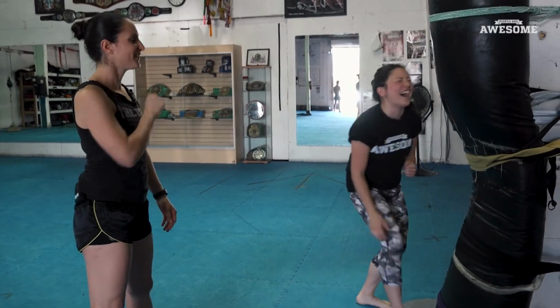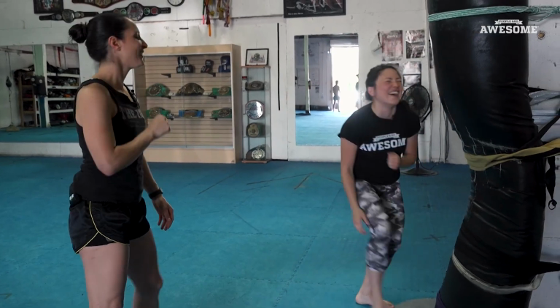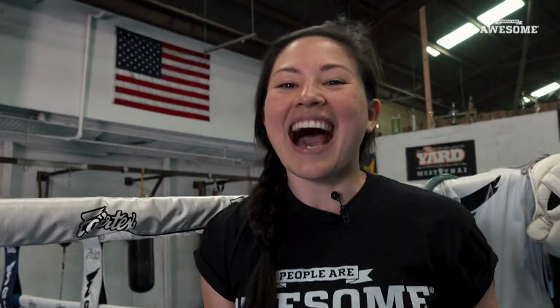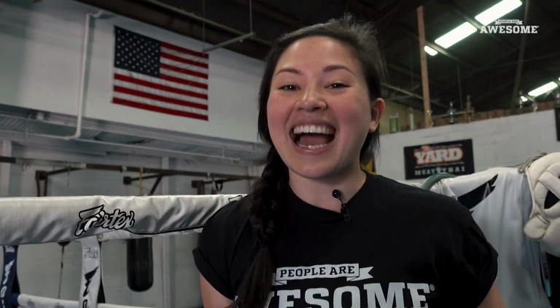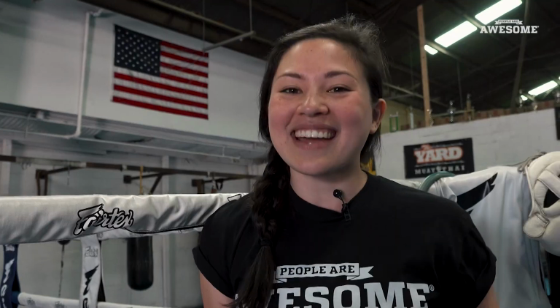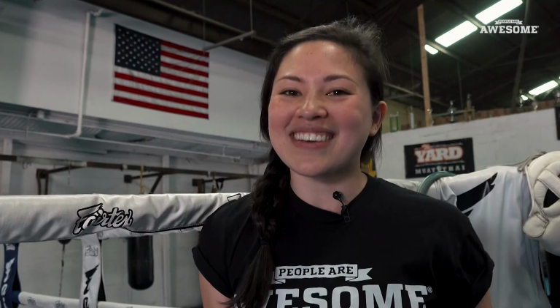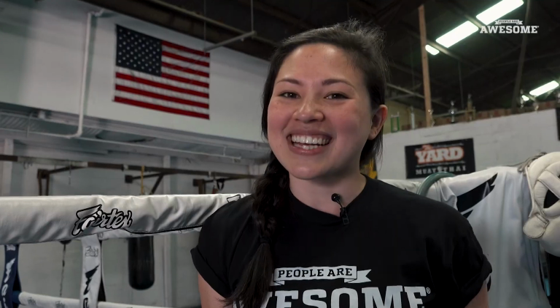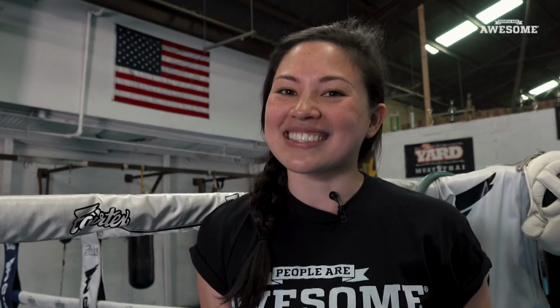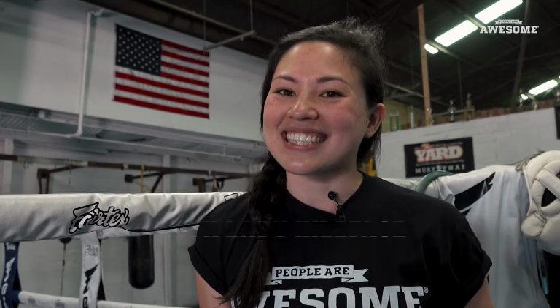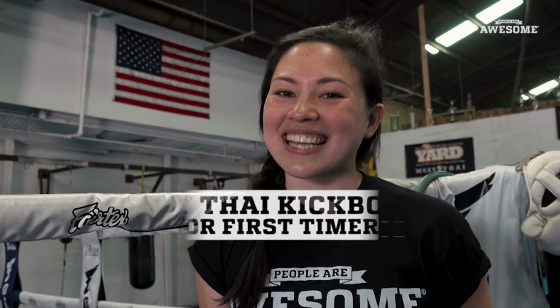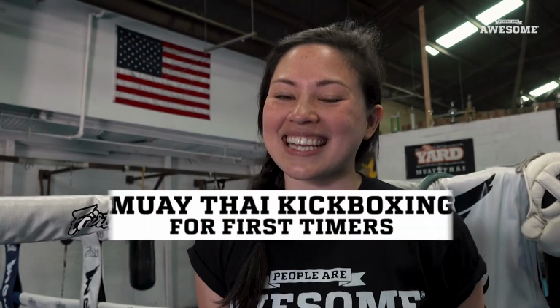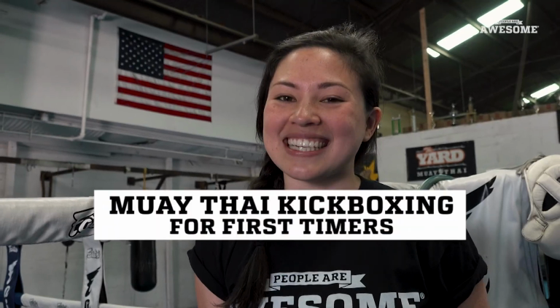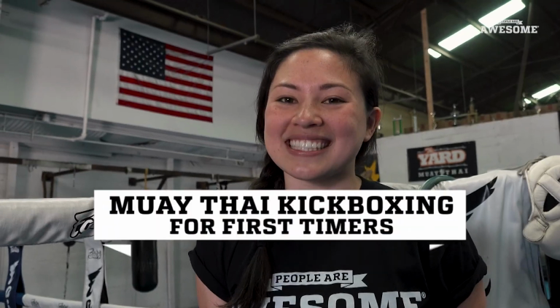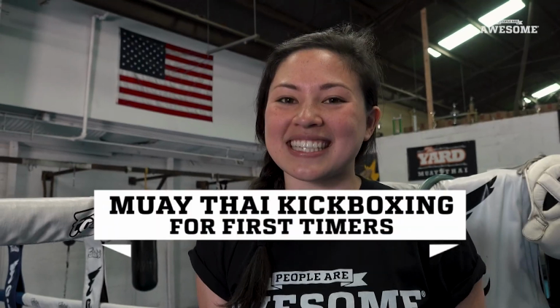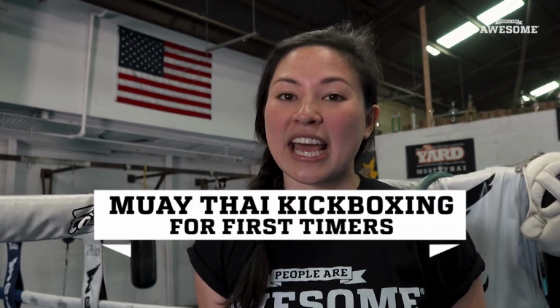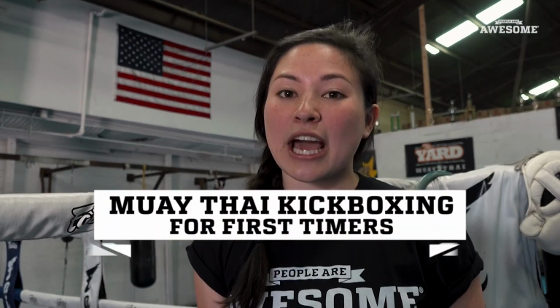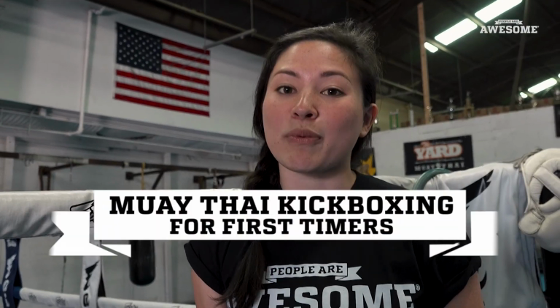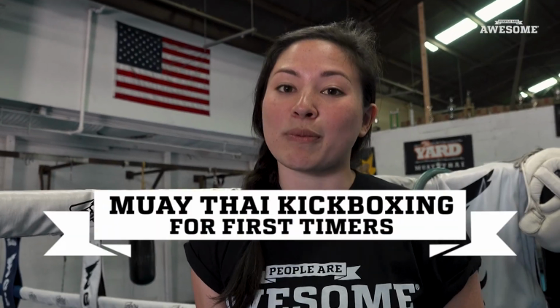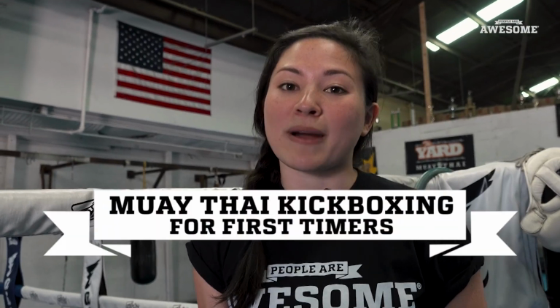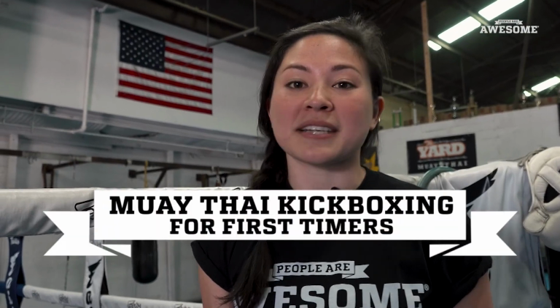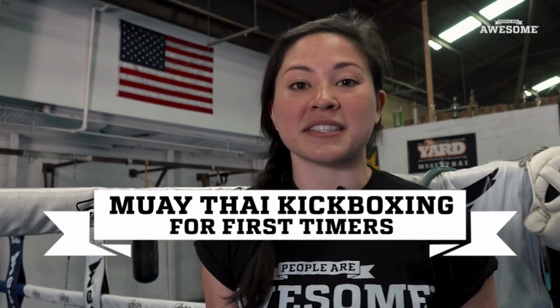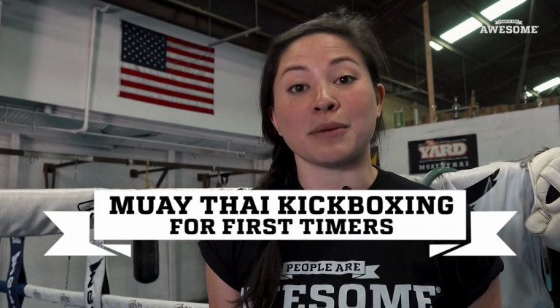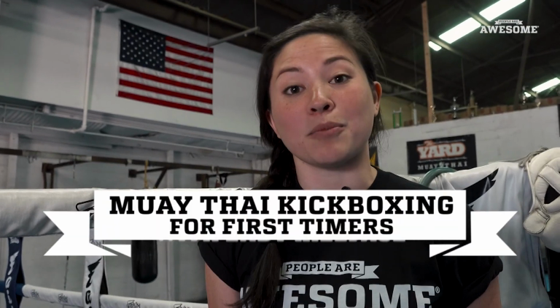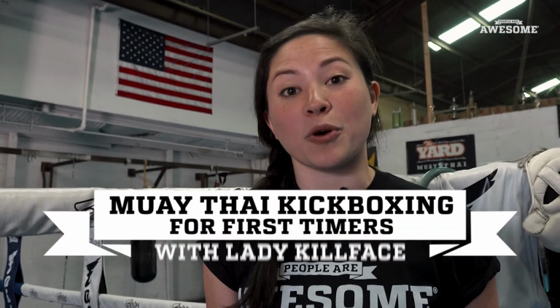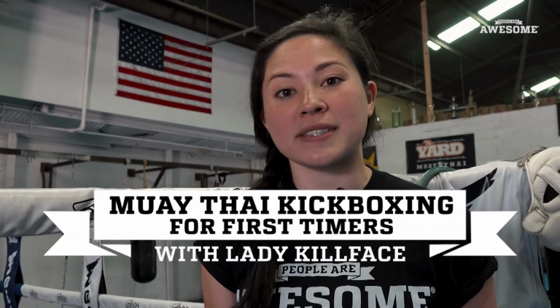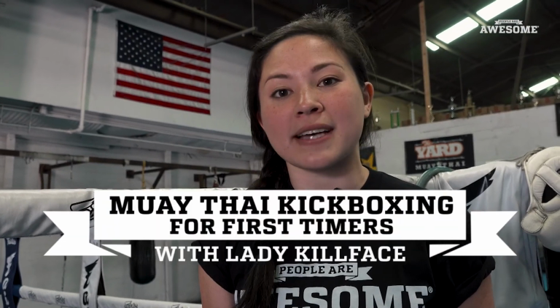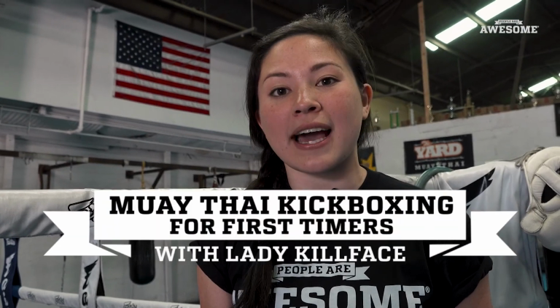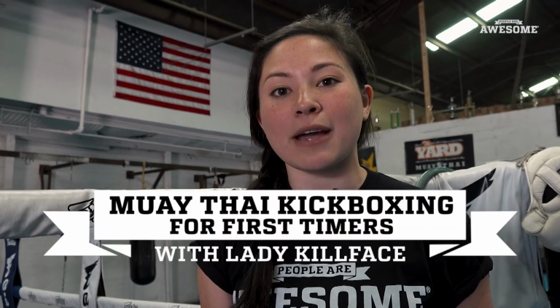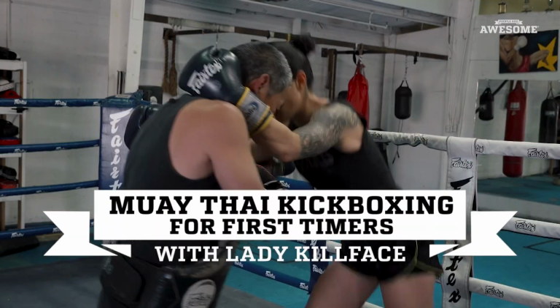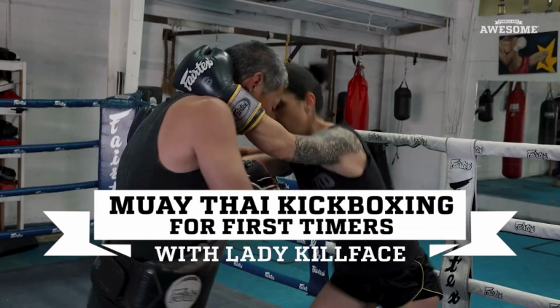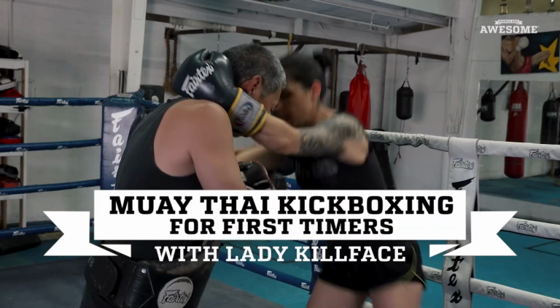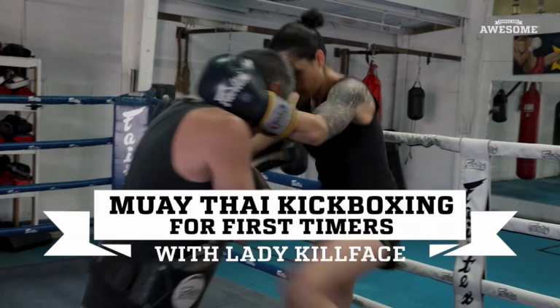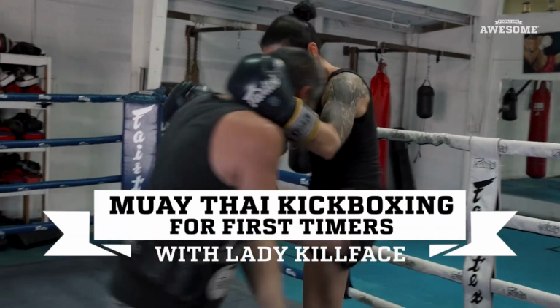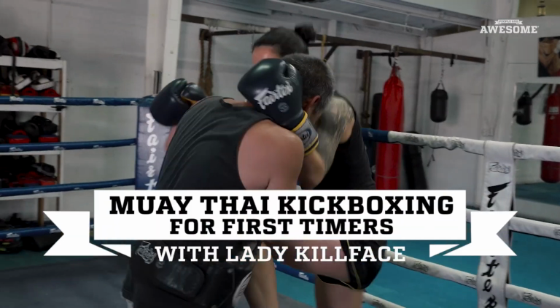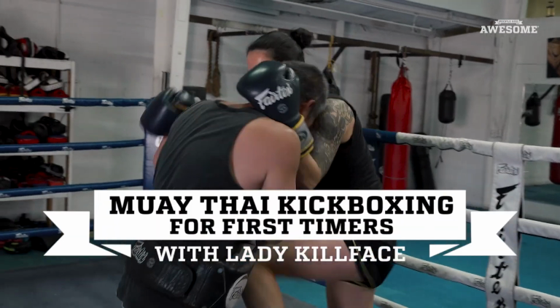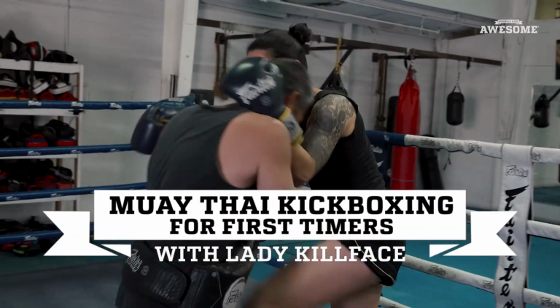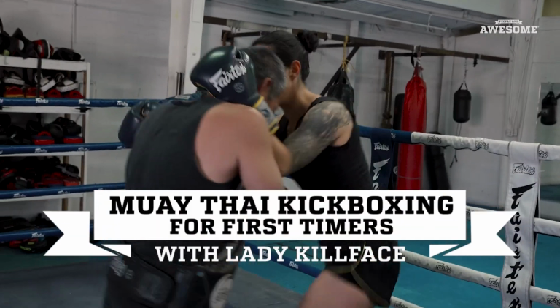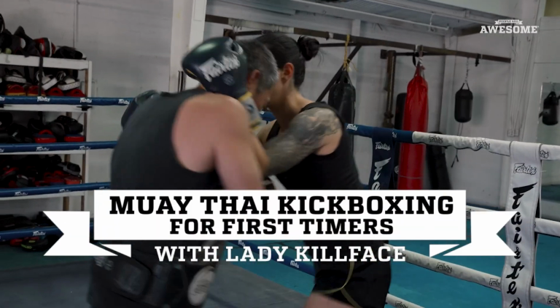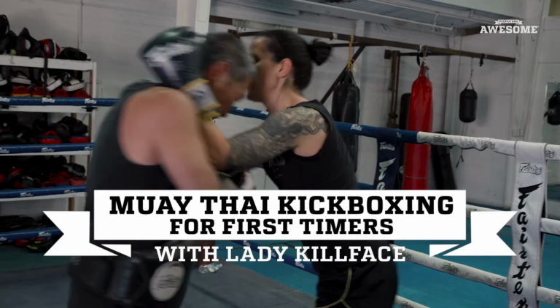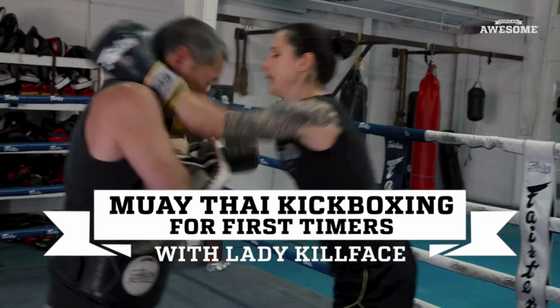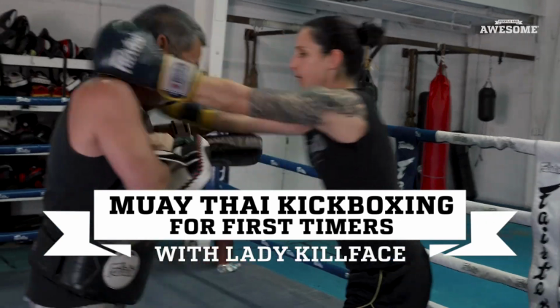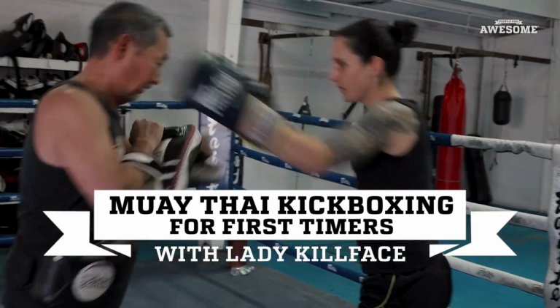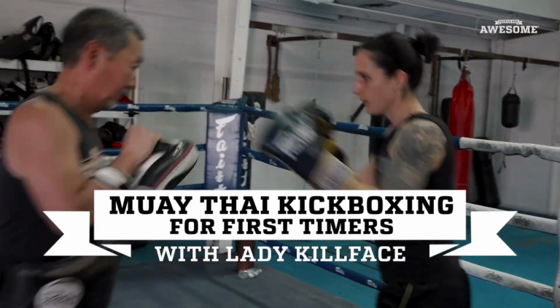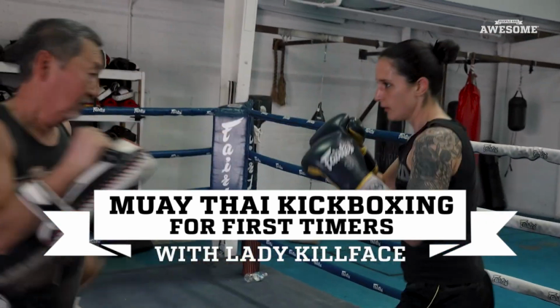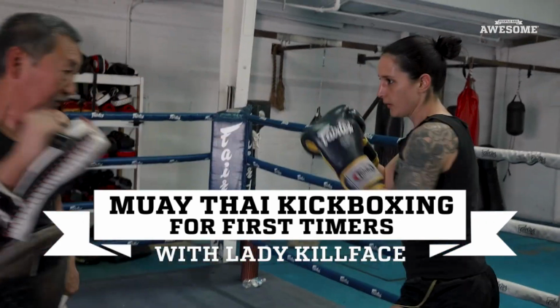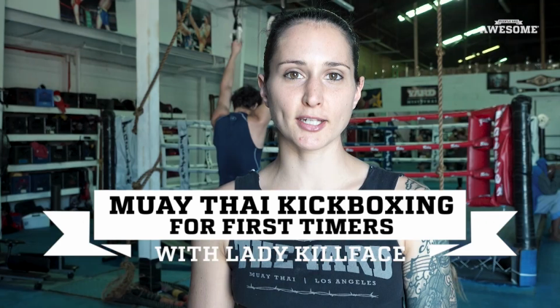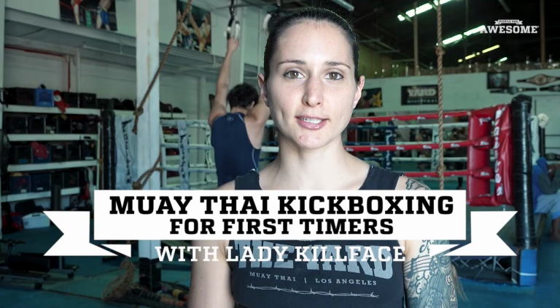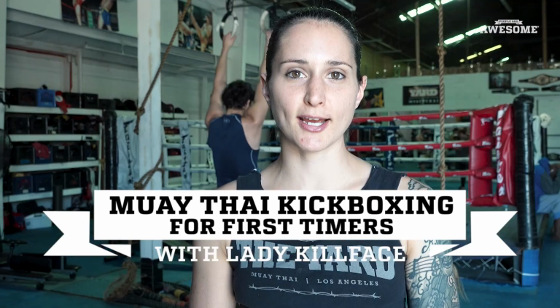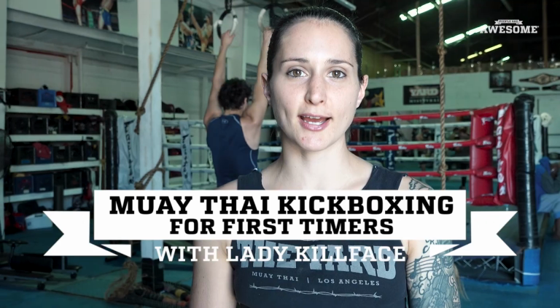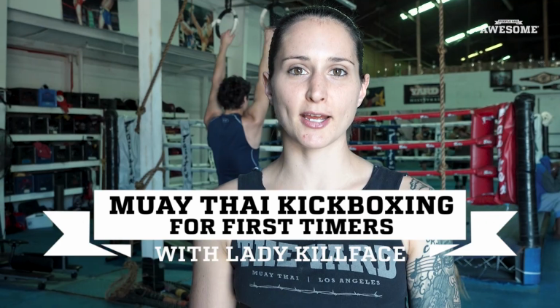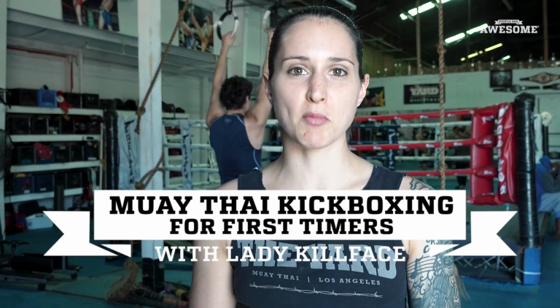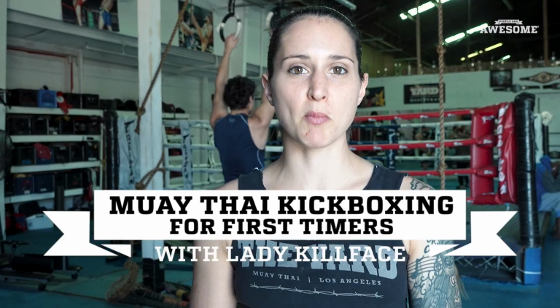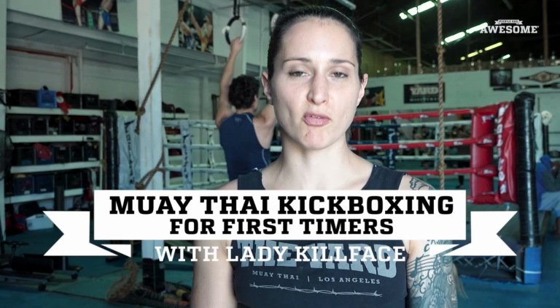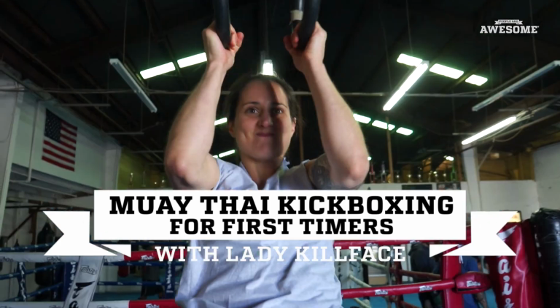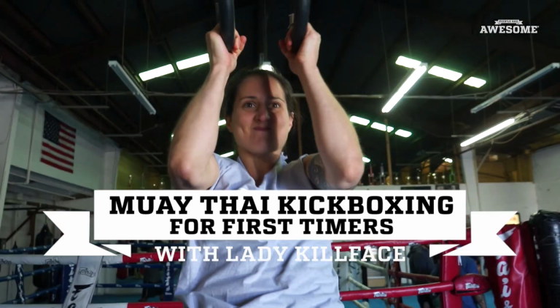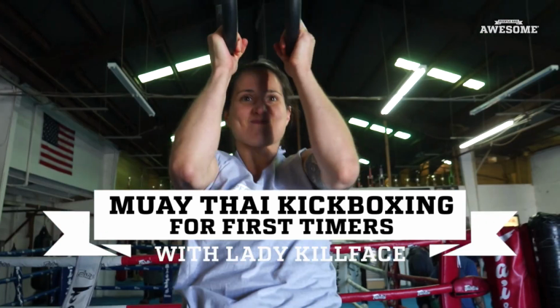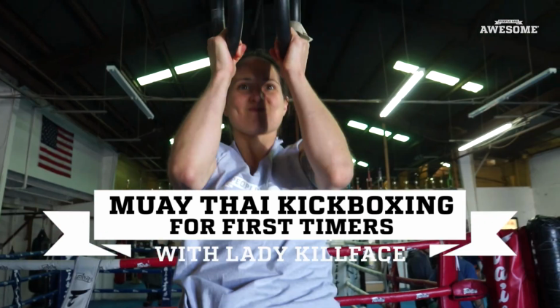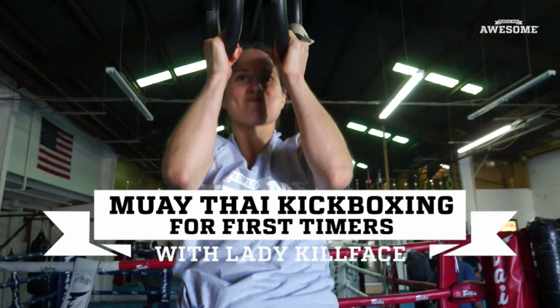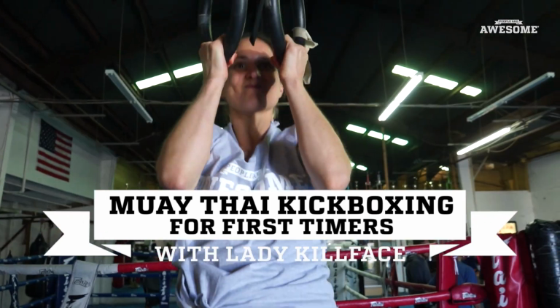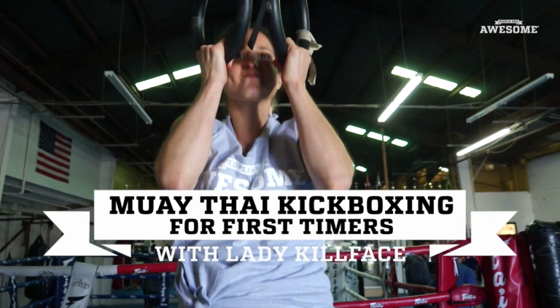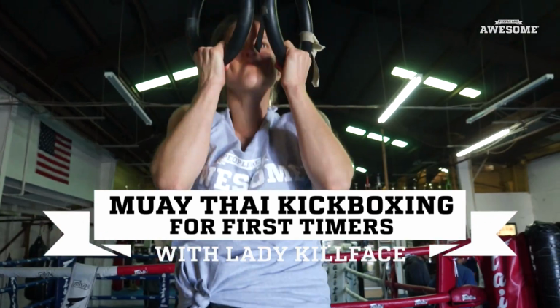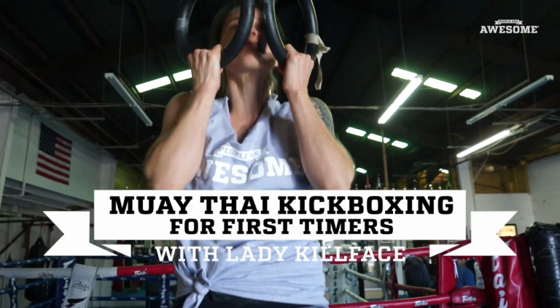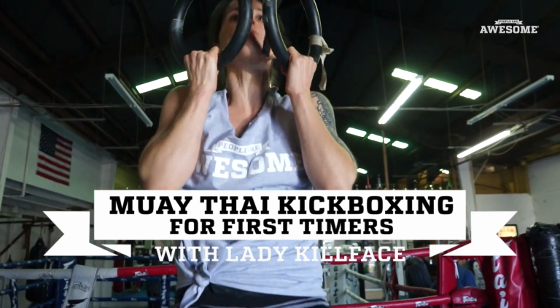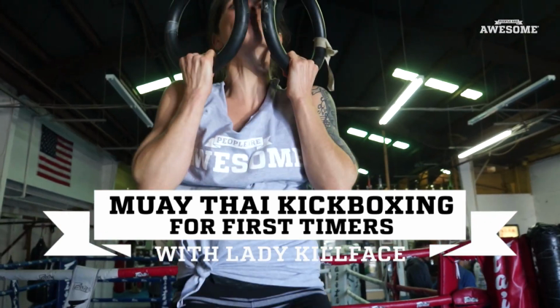Hi, my name is Layla and today I'll be practicing Muay Thai. My name is Natalie Killface Morgan. I am a professional Muay Thai fighter.